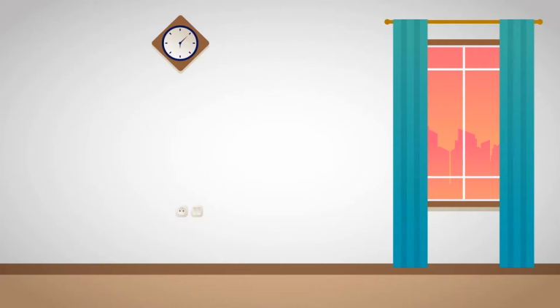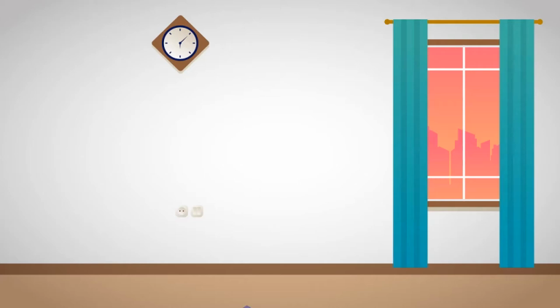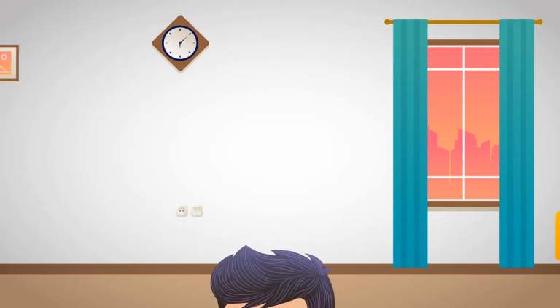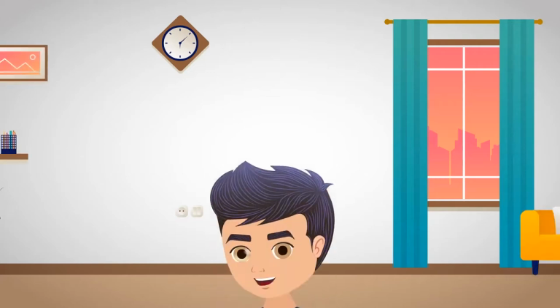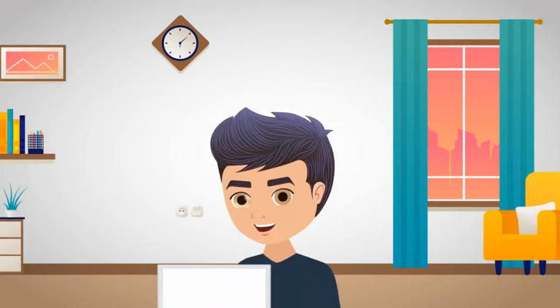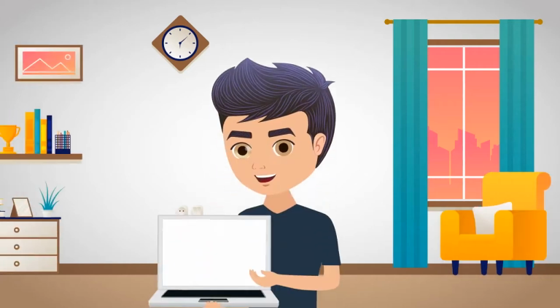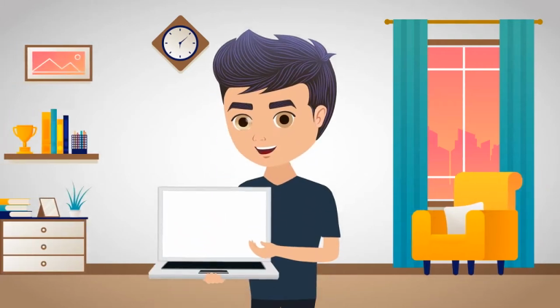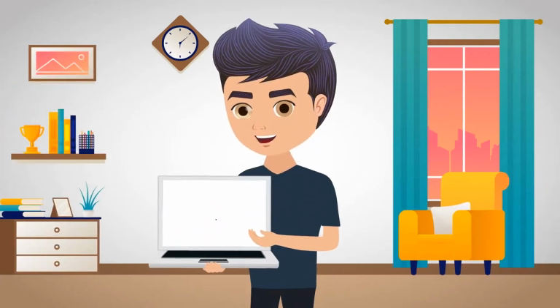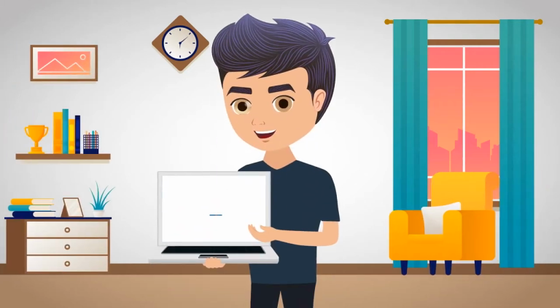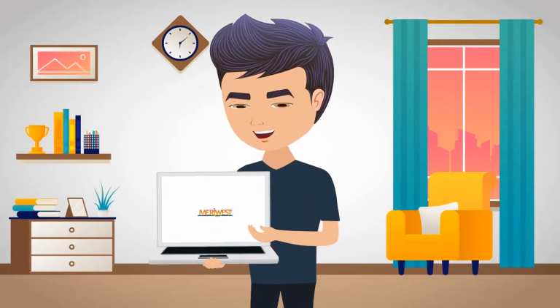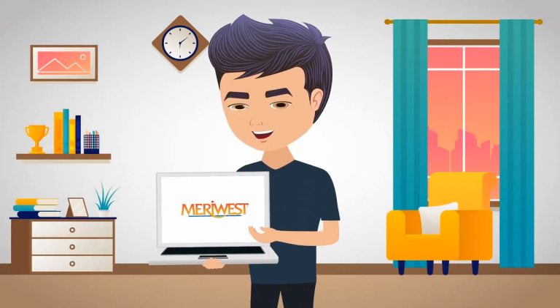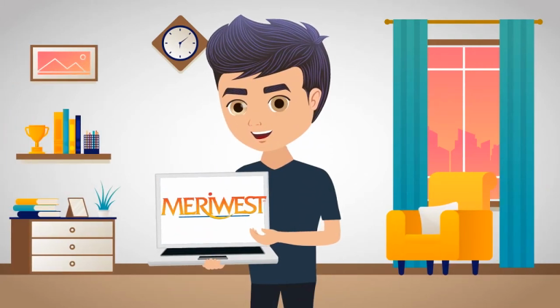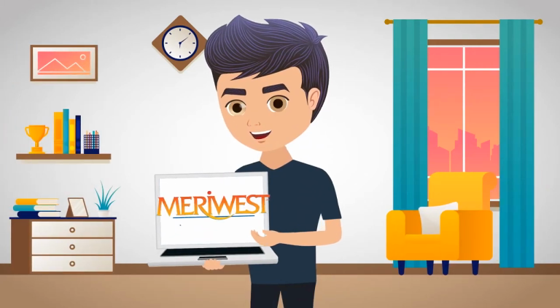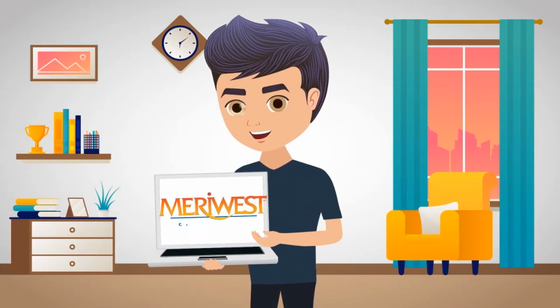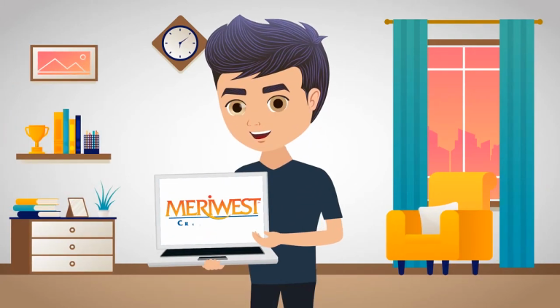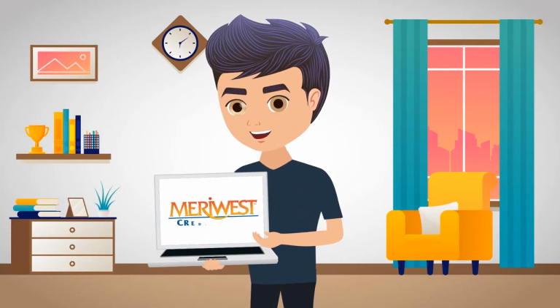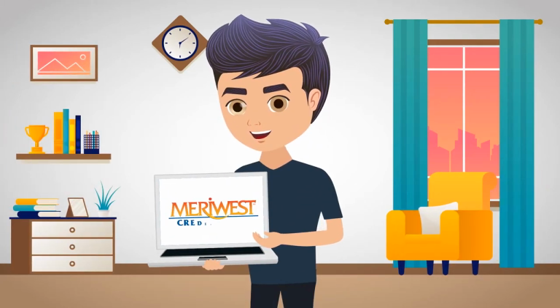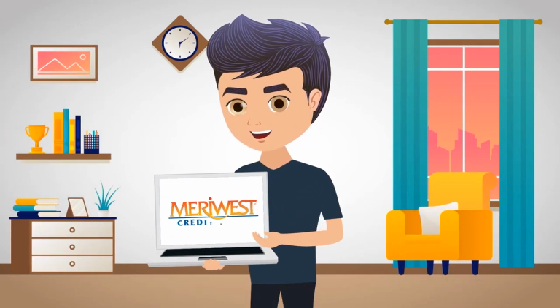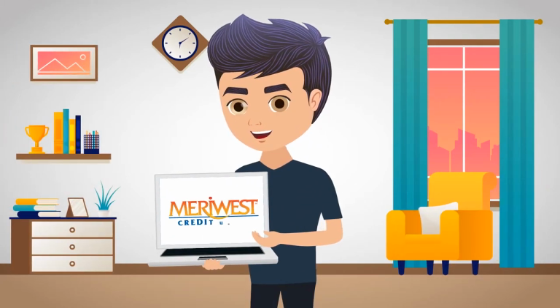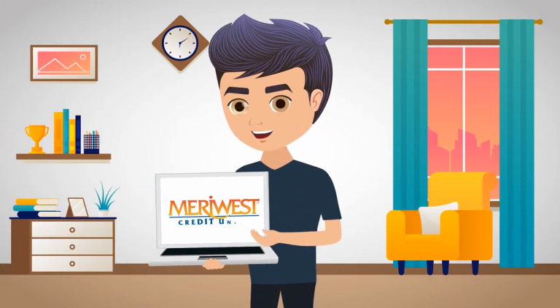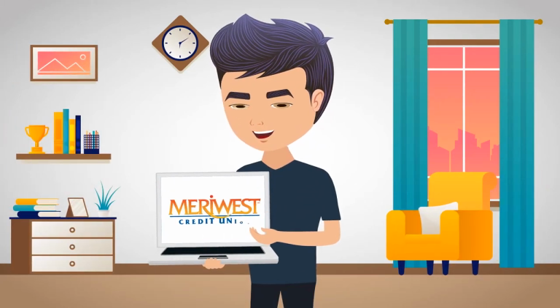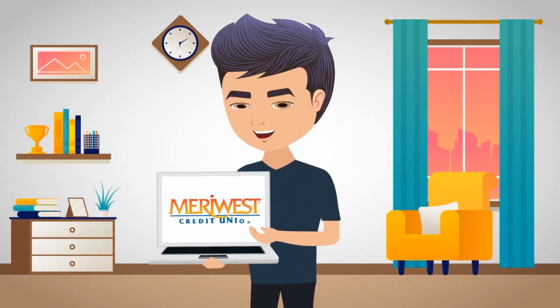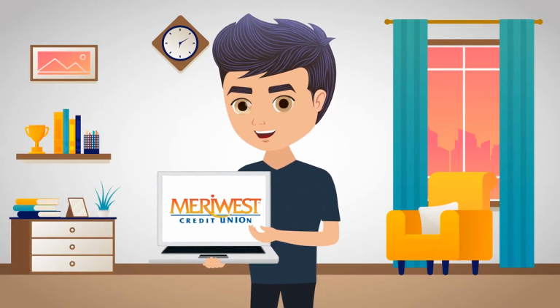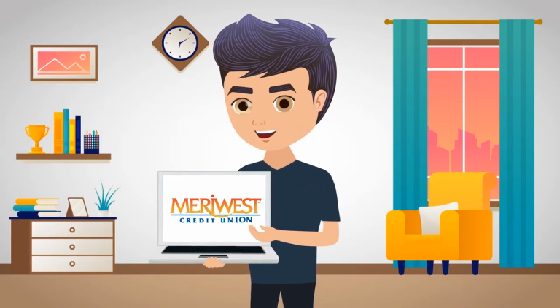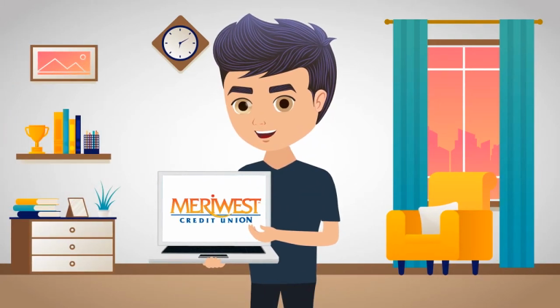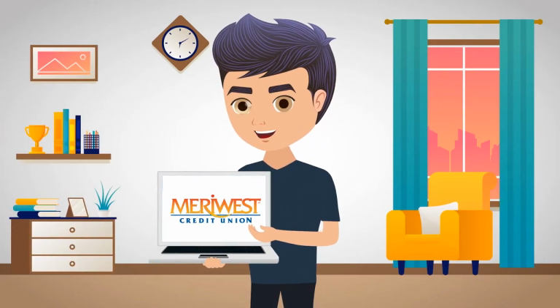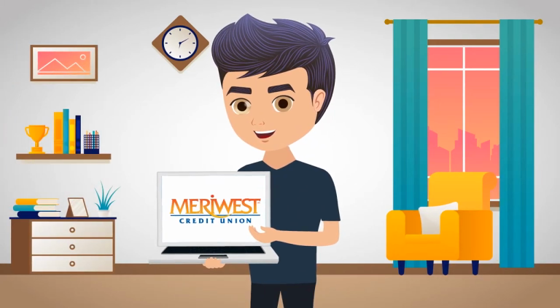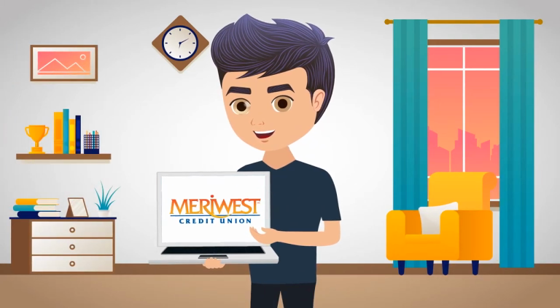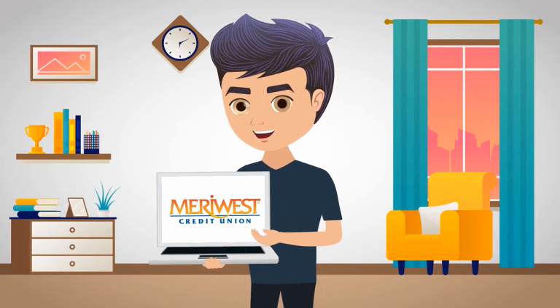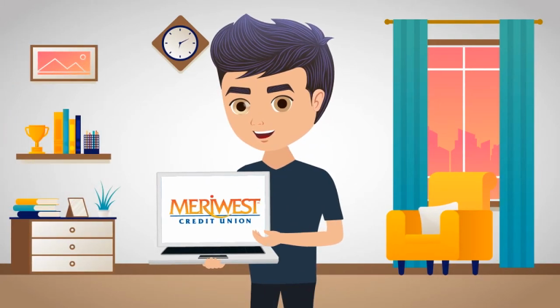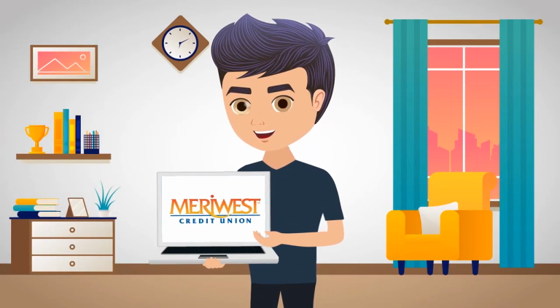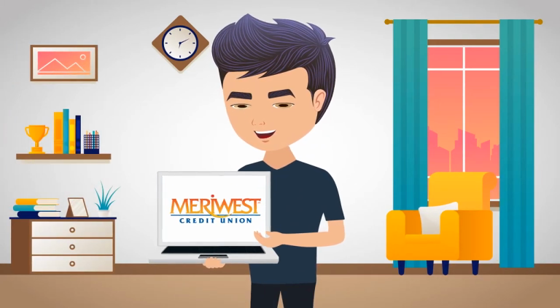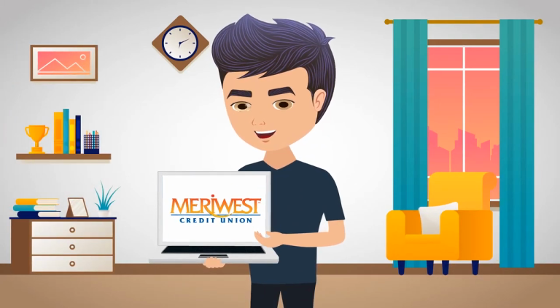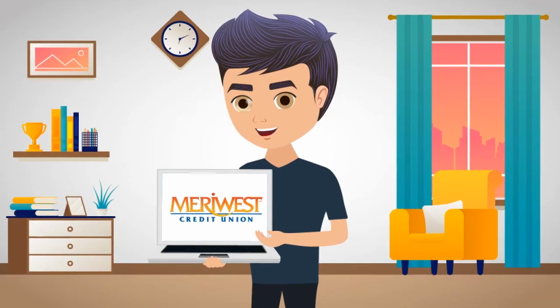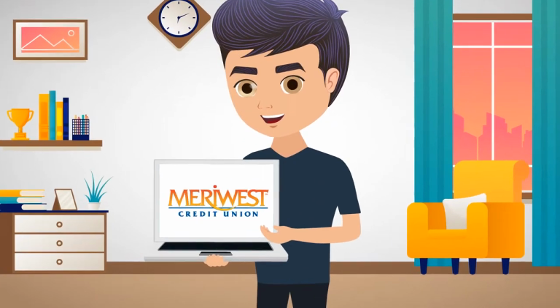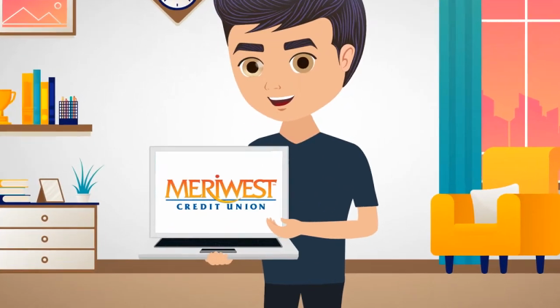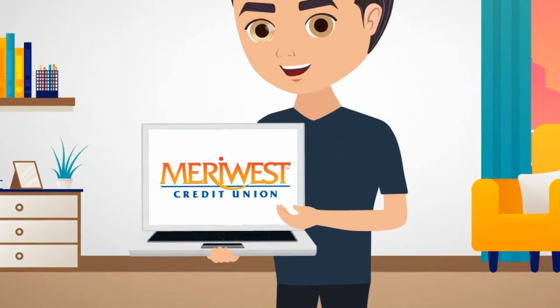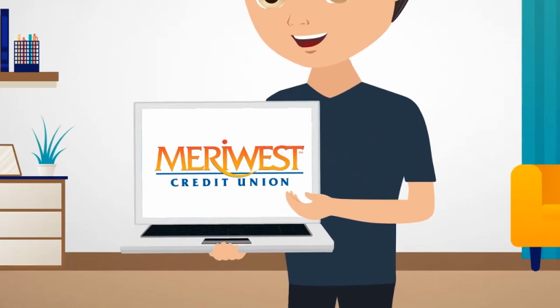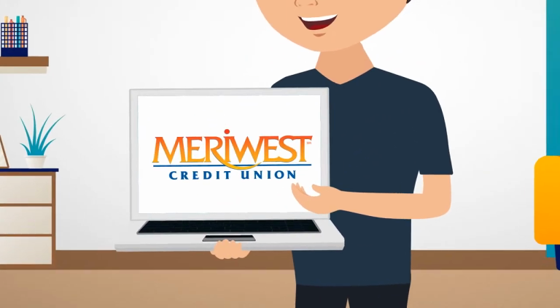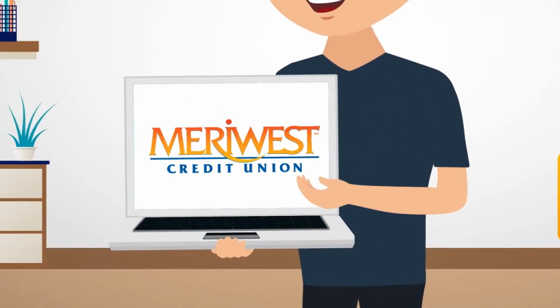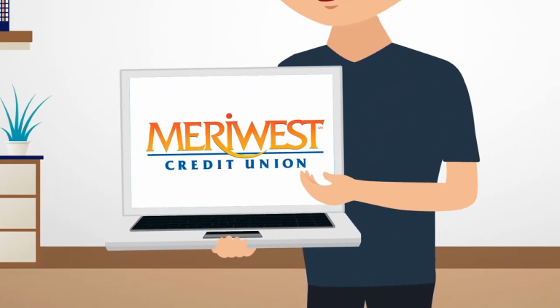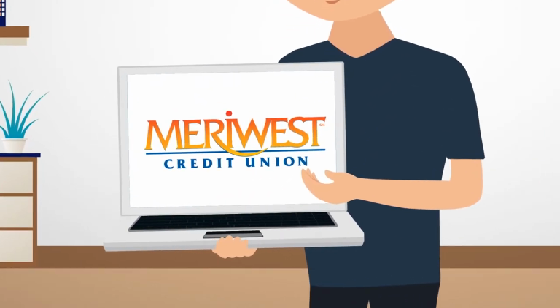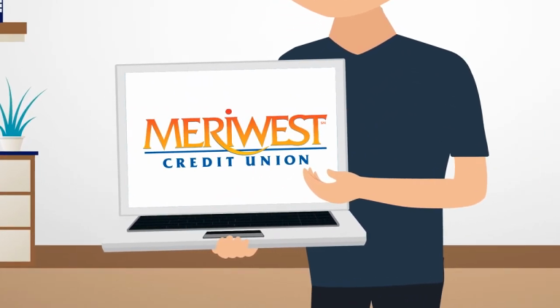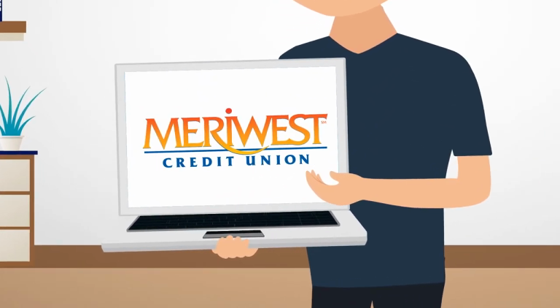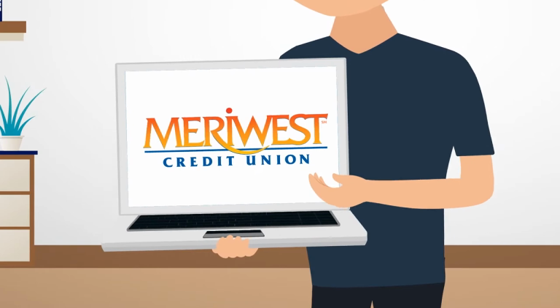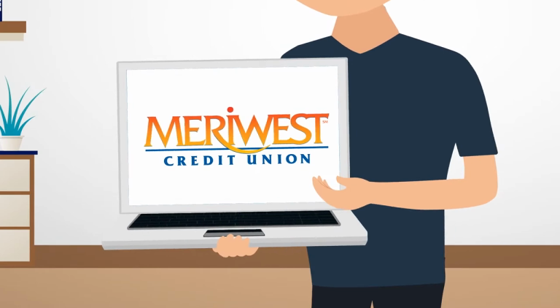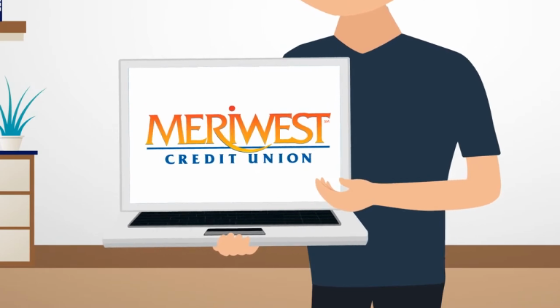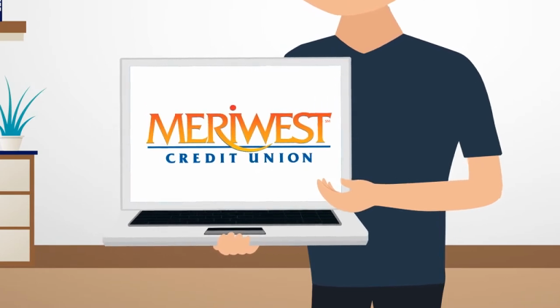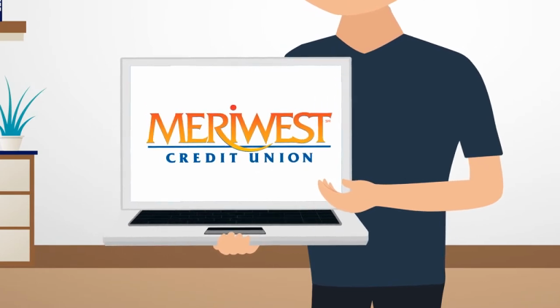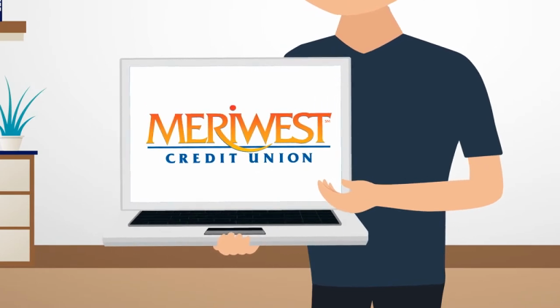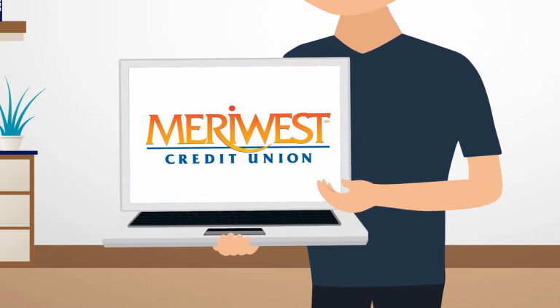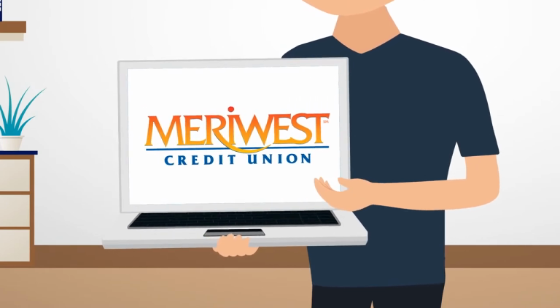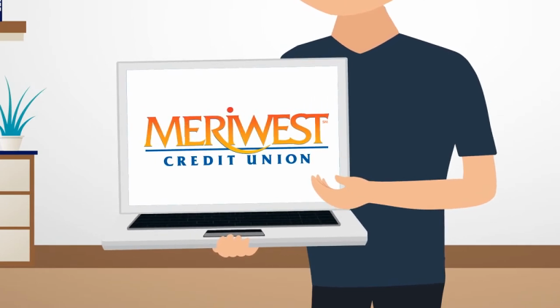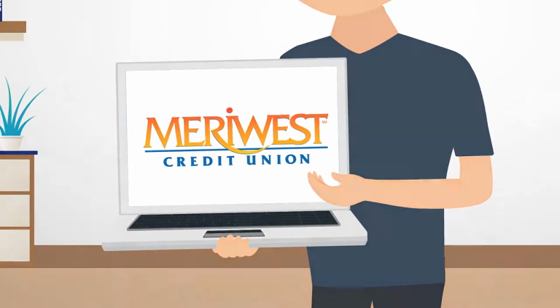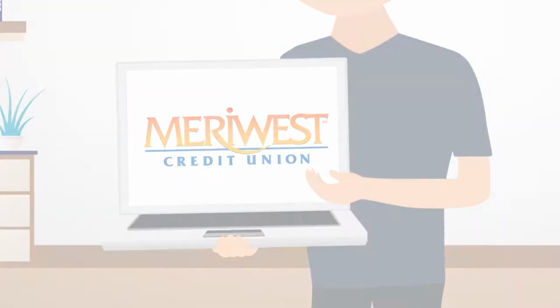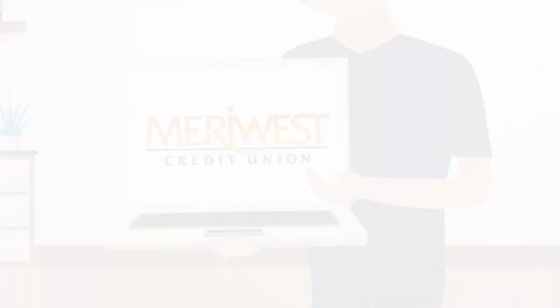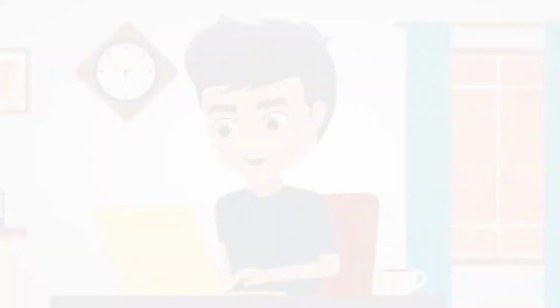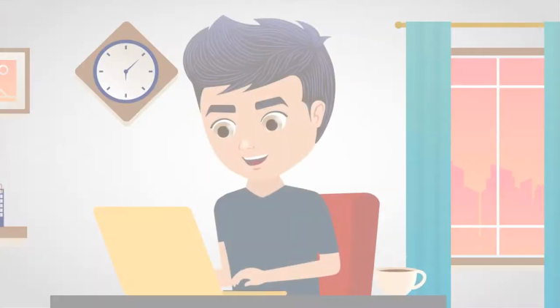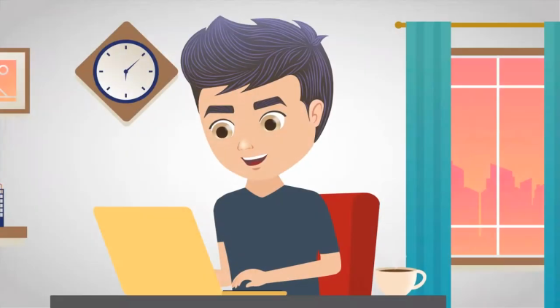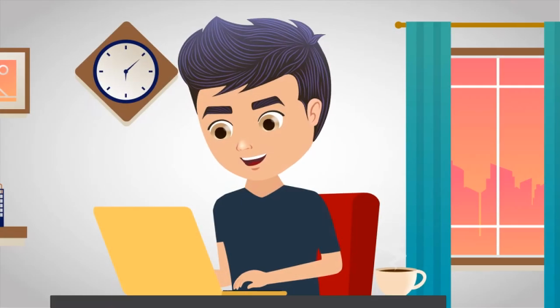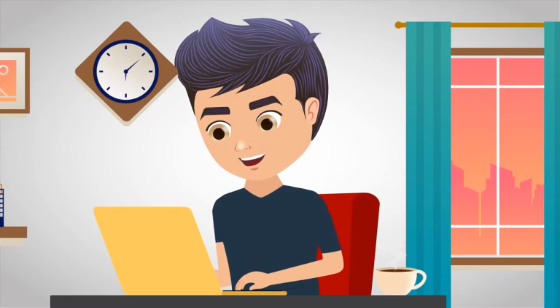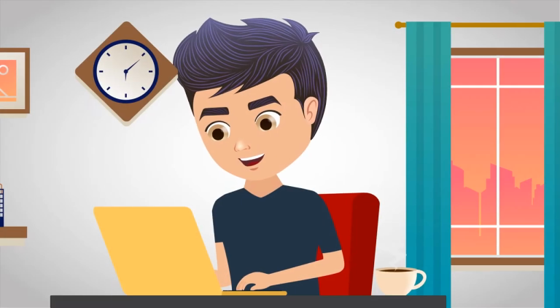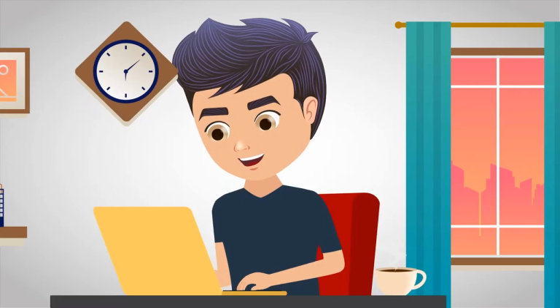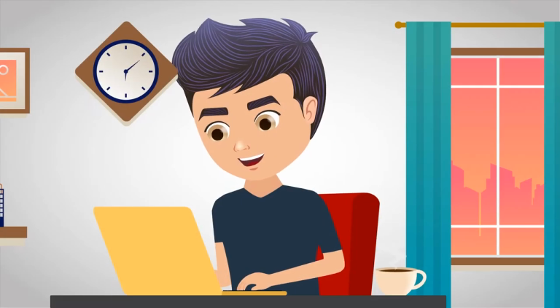Opening a Meriwest Checking Account is now faster and easier than ever with our newest update to member onboarding and account opening.